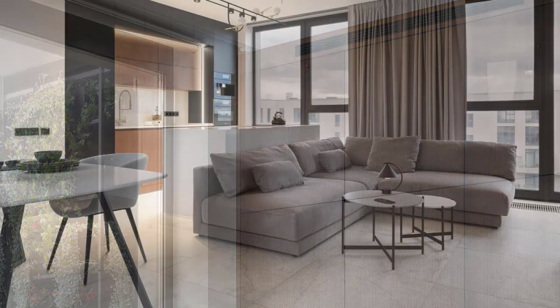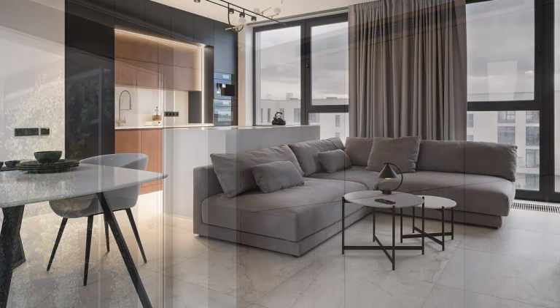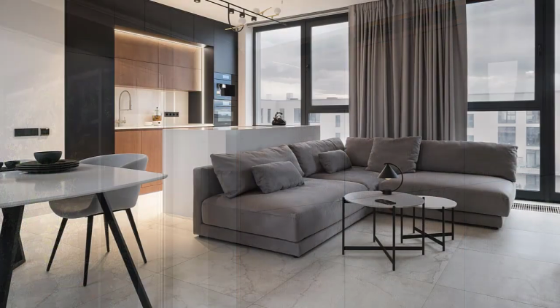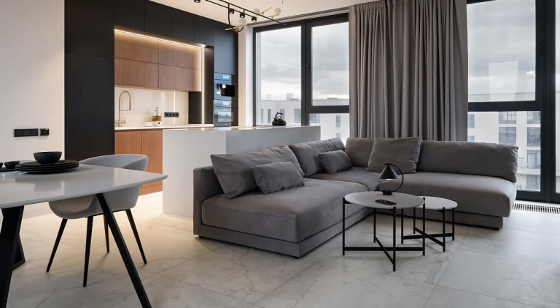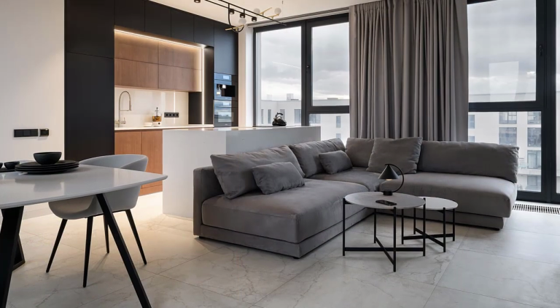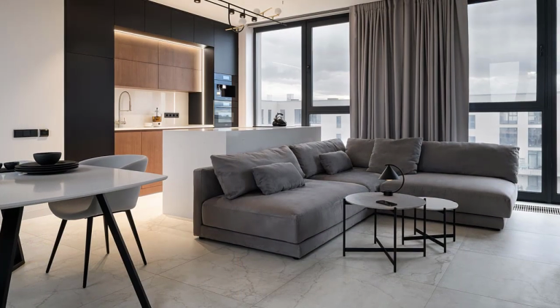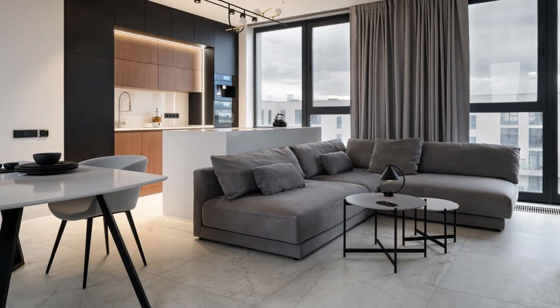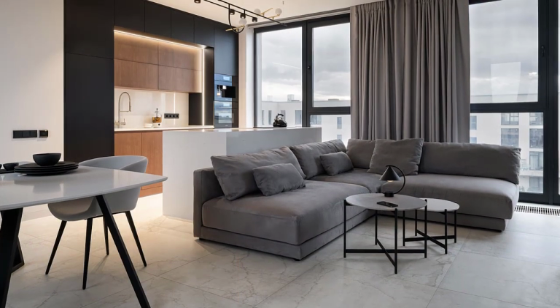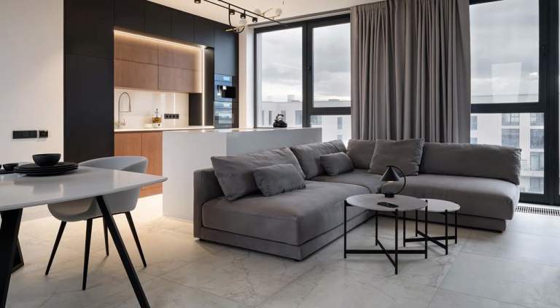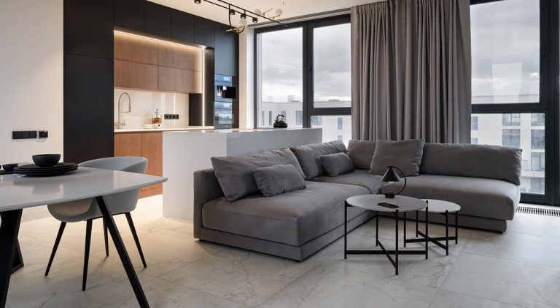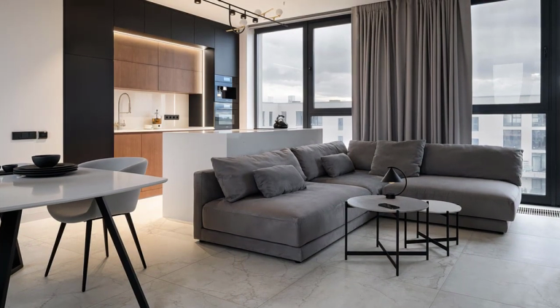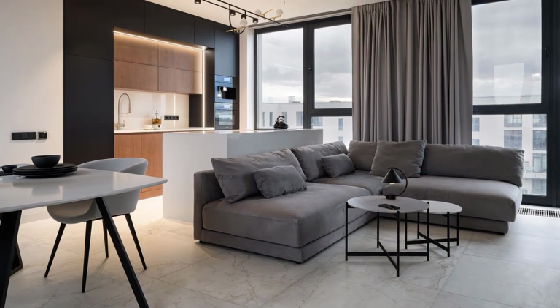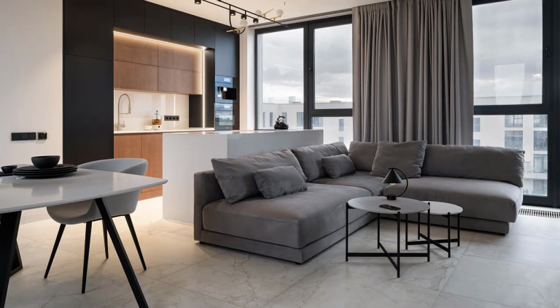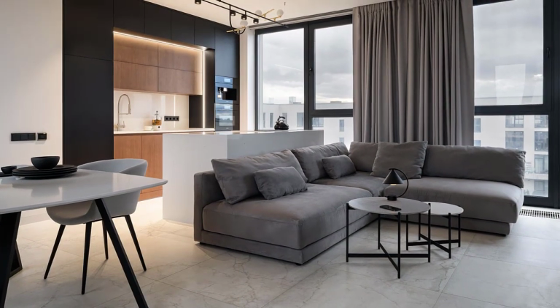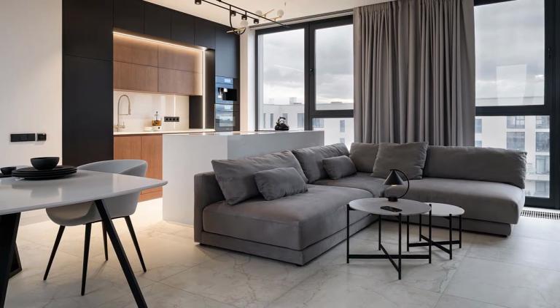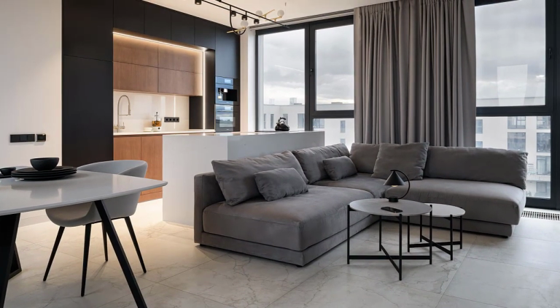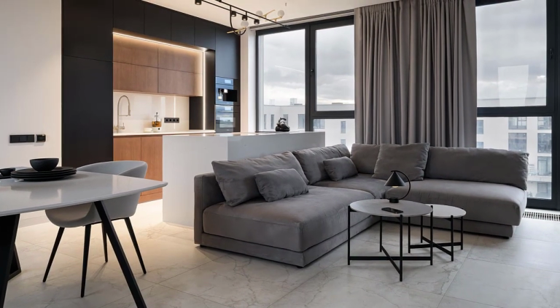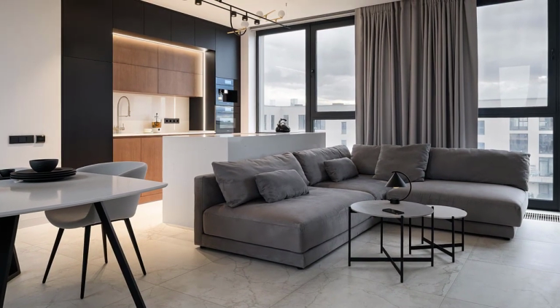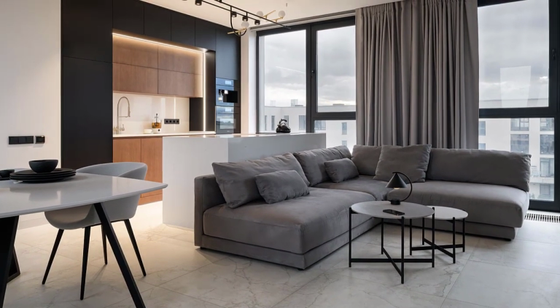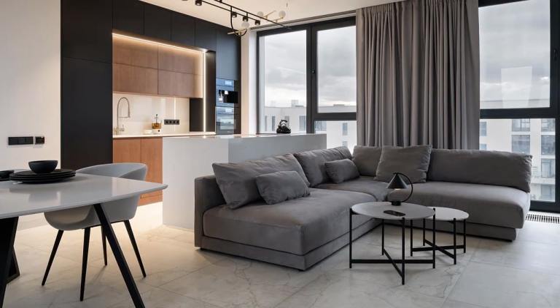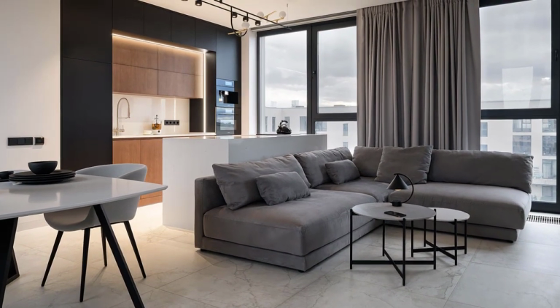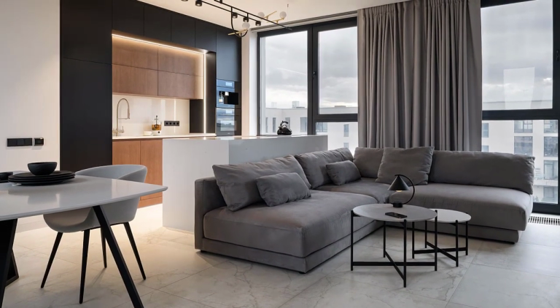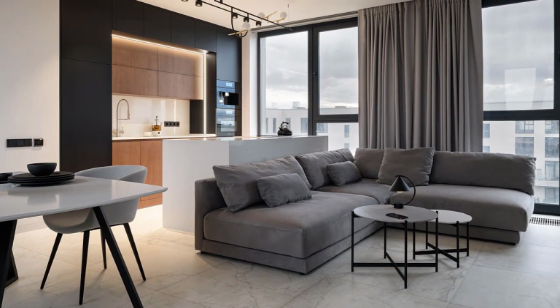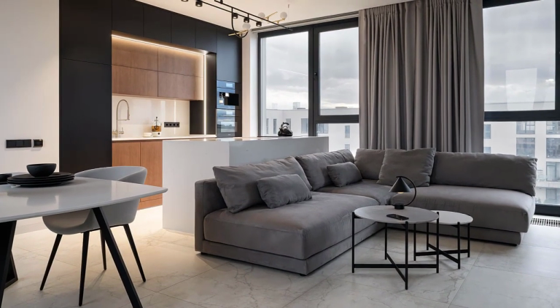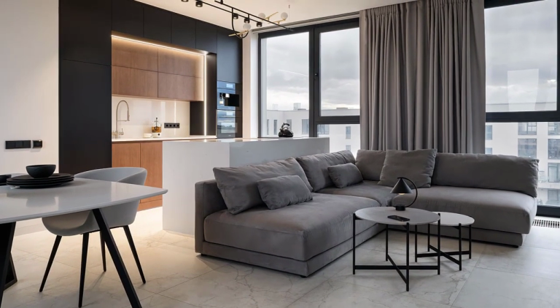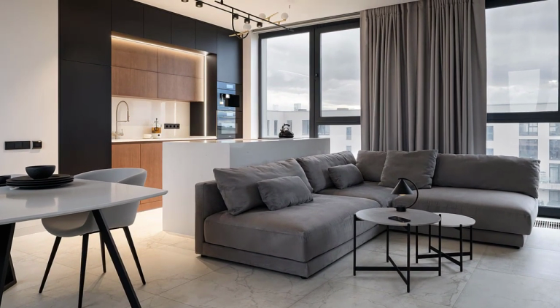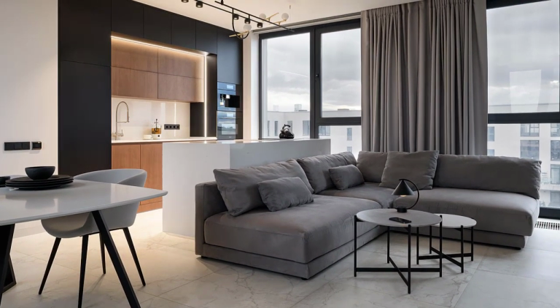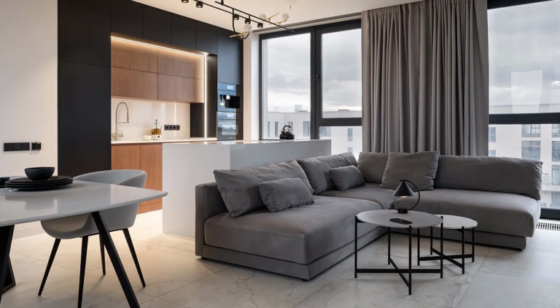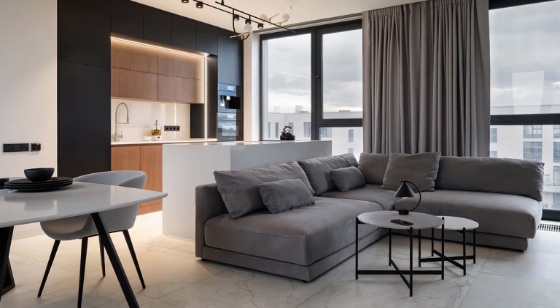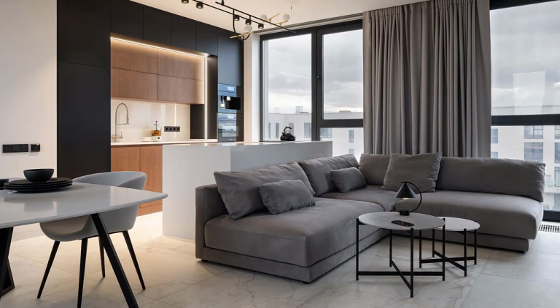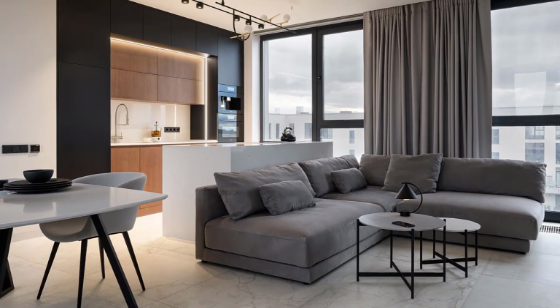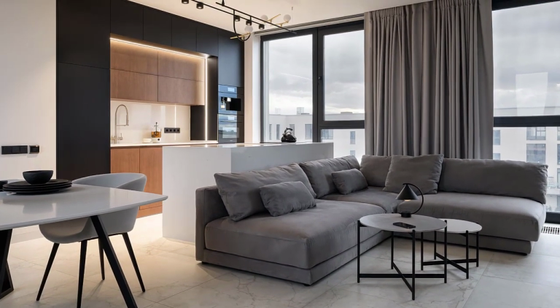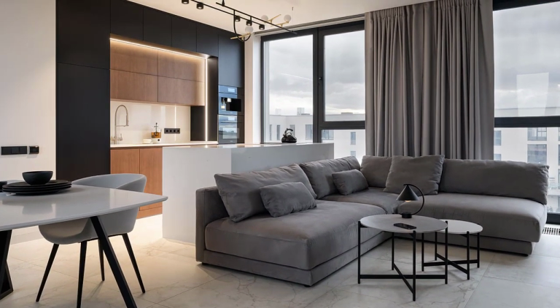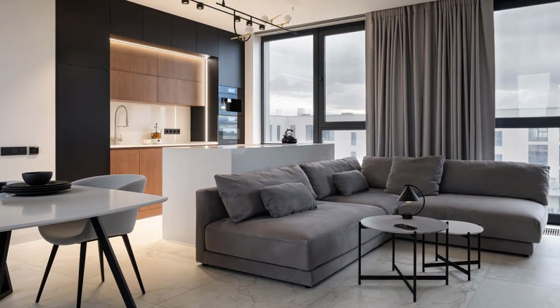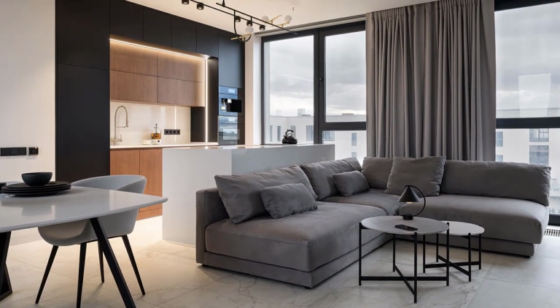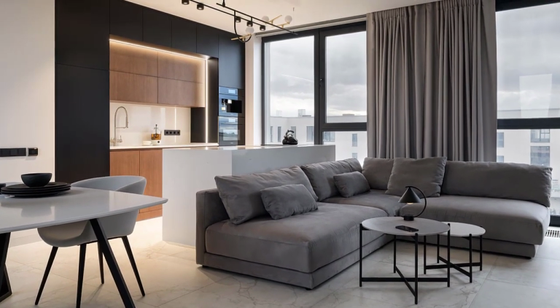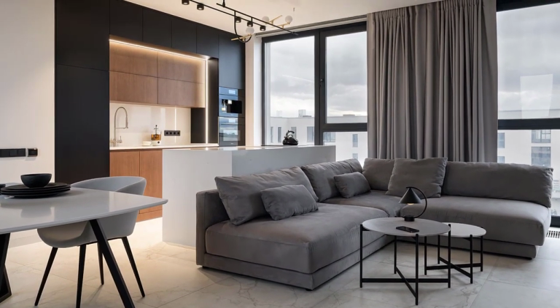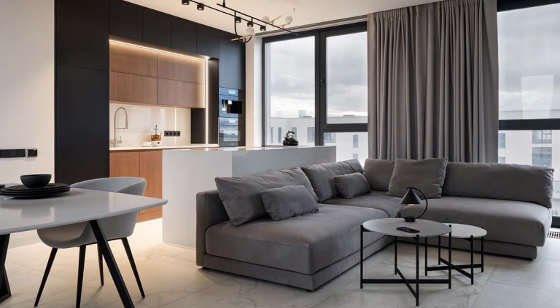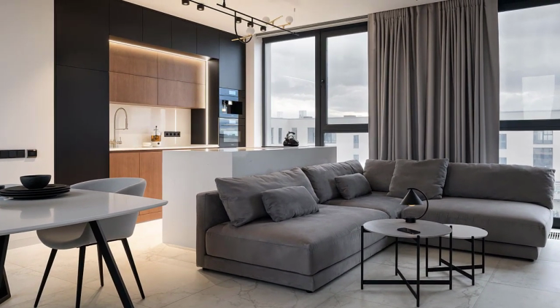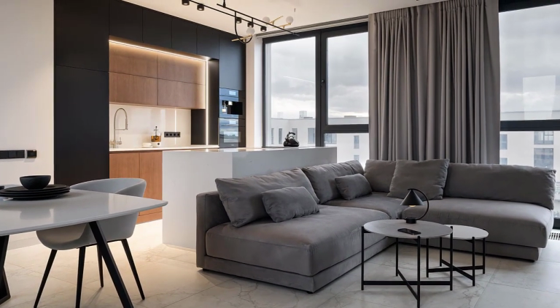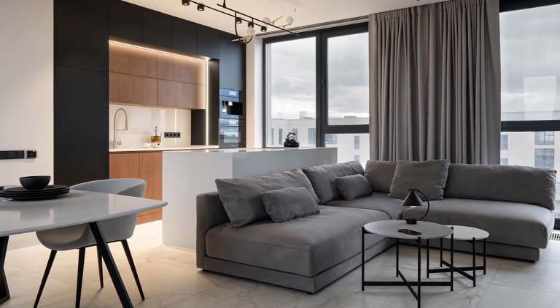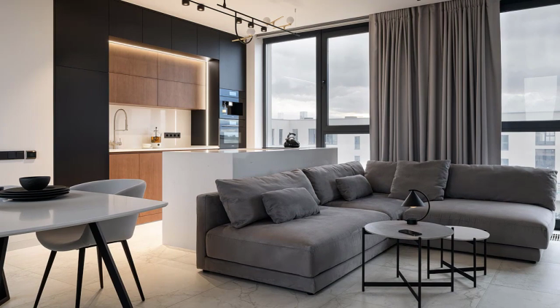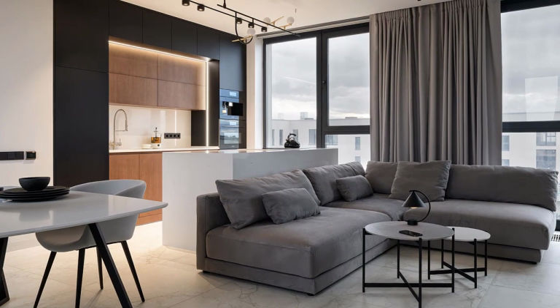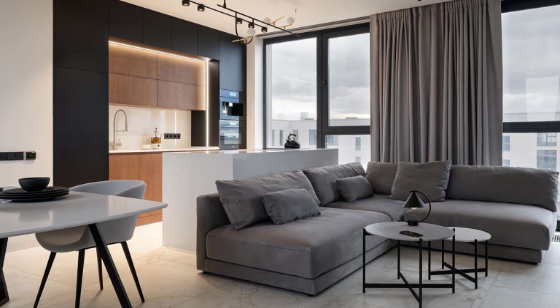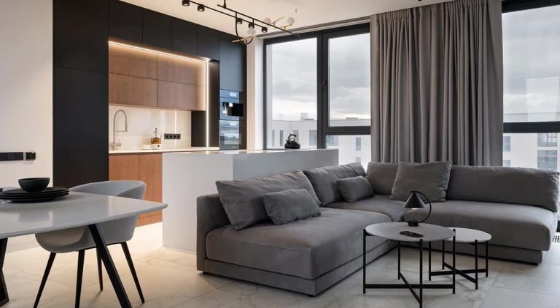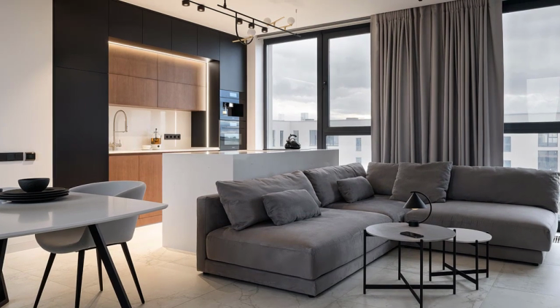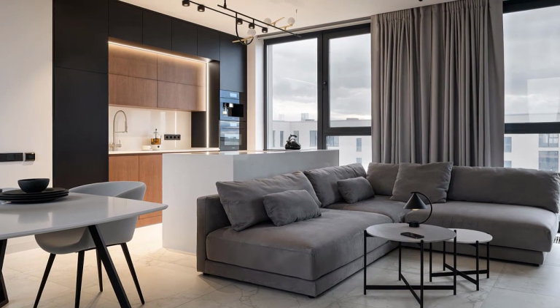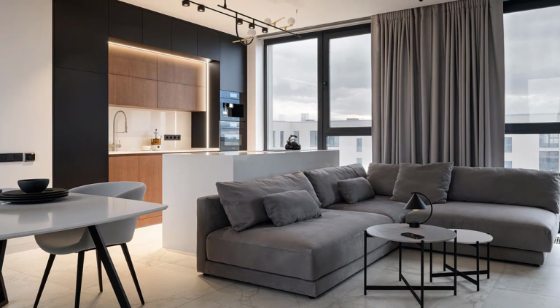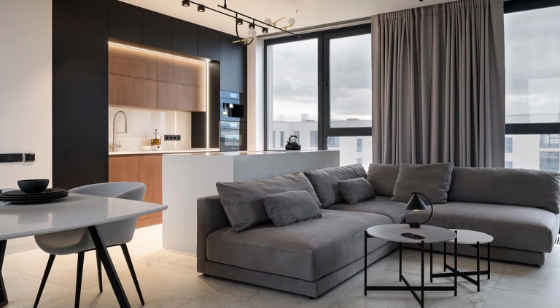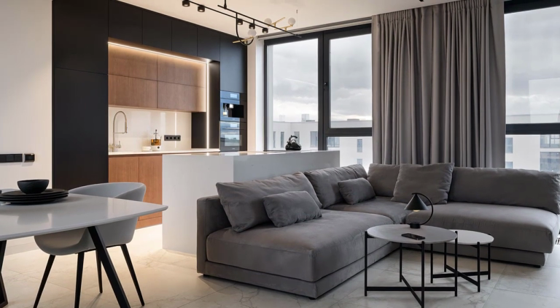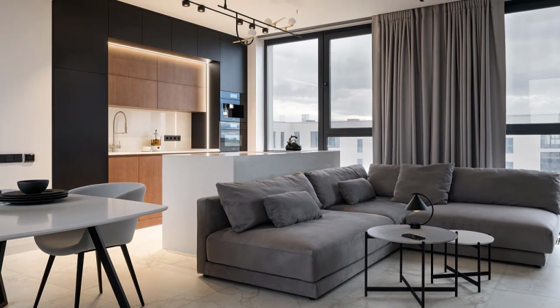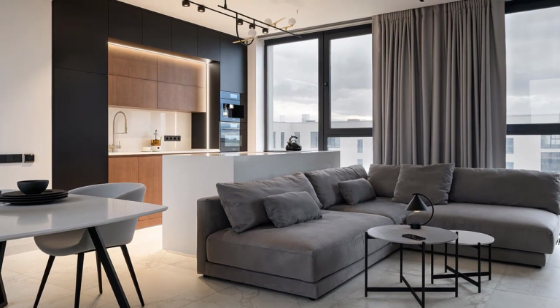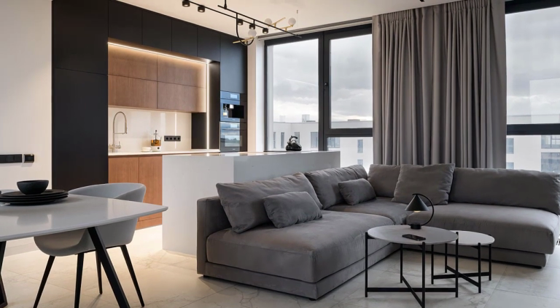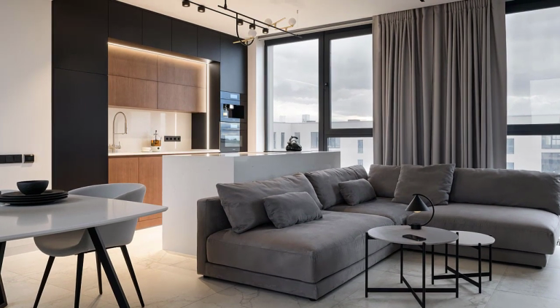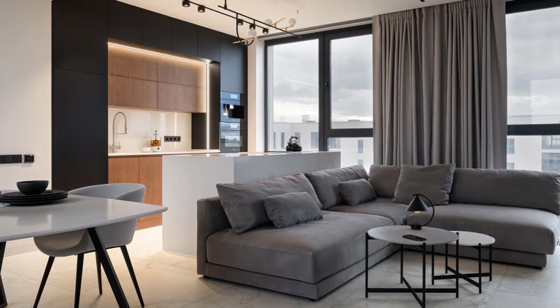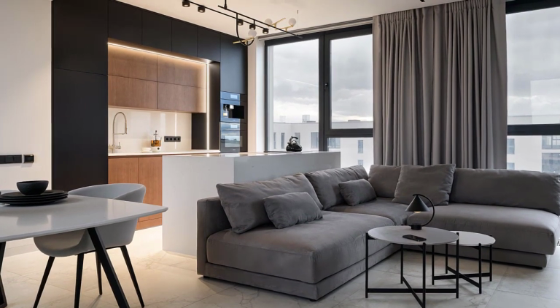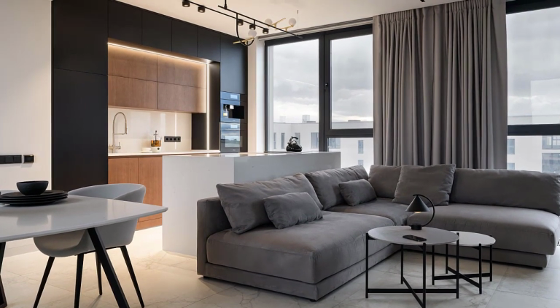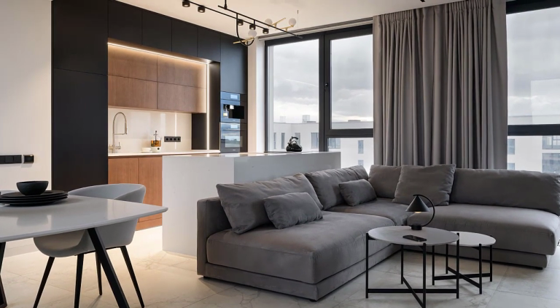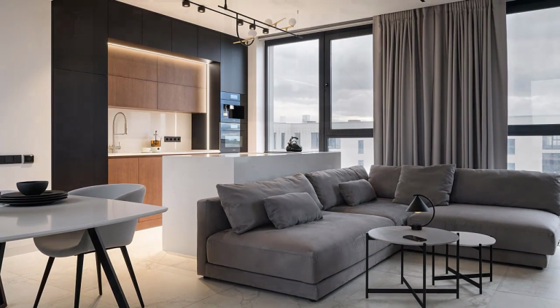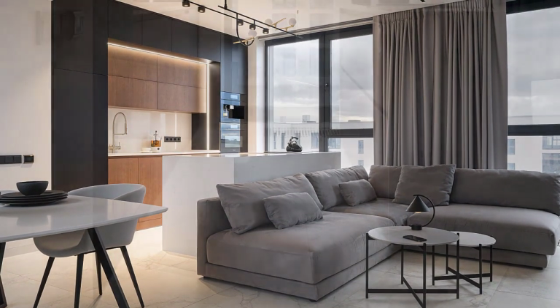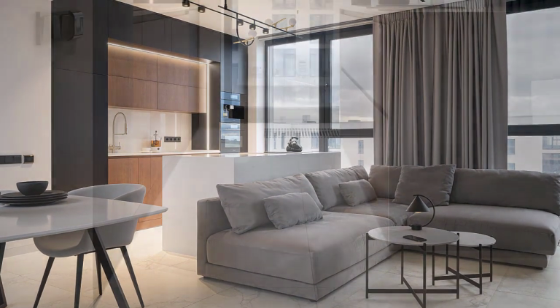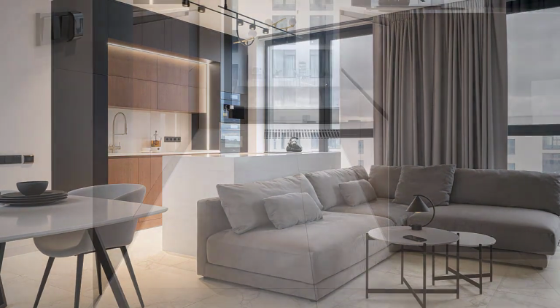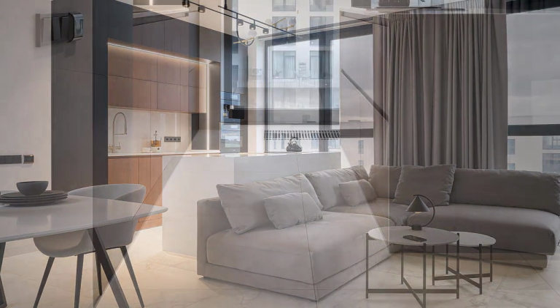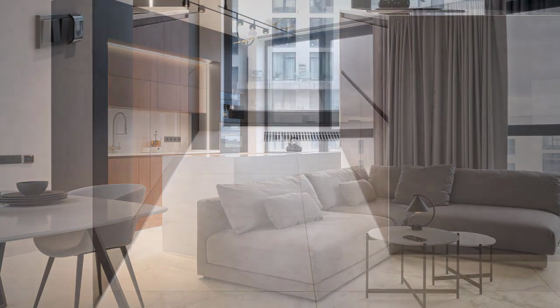There's also a kitchen with matte black hardware-free cabinets, wood accents, hidden LED lighting, and a minimalist island.